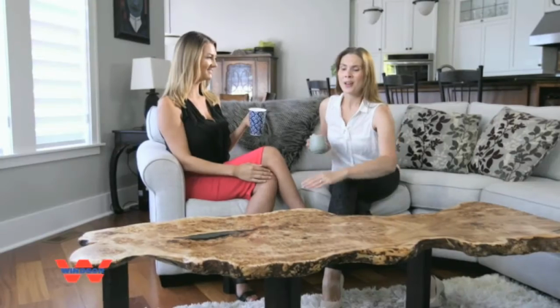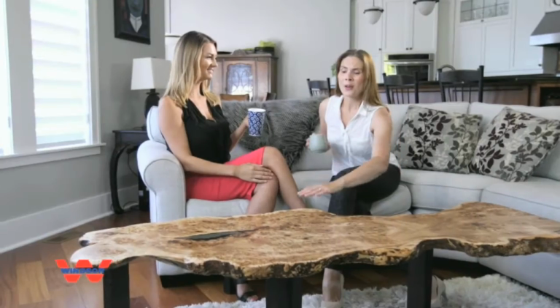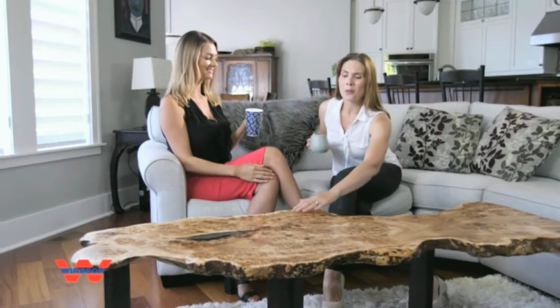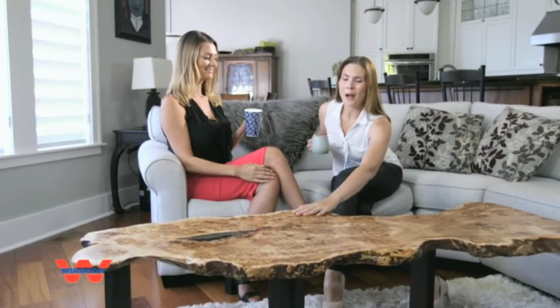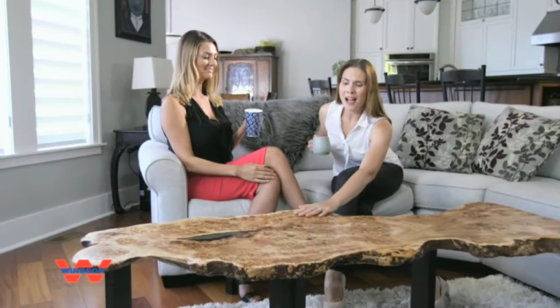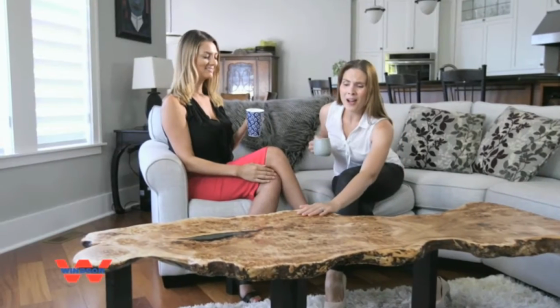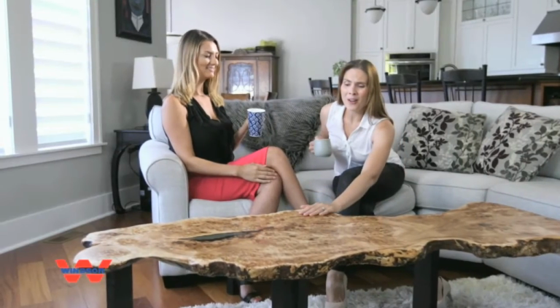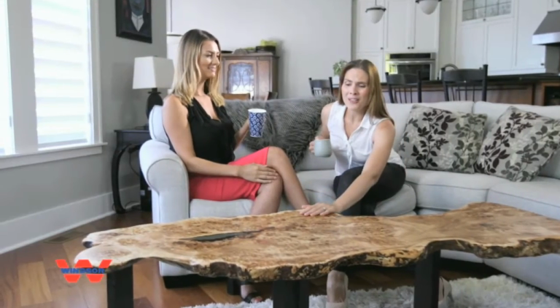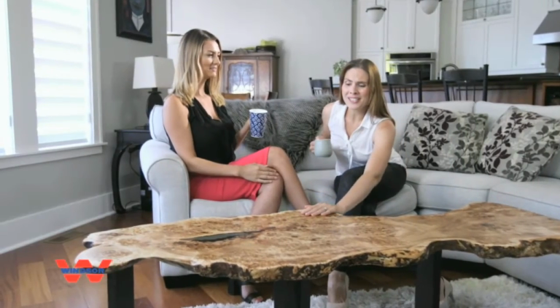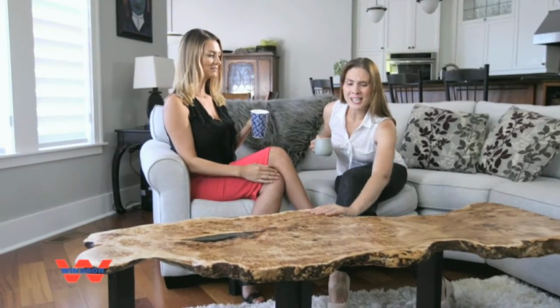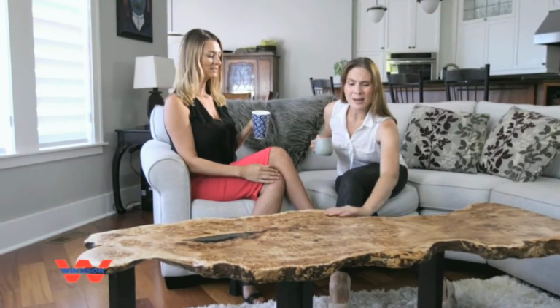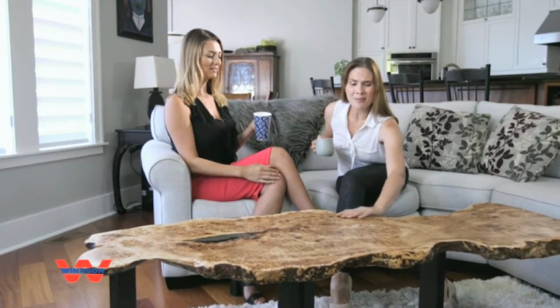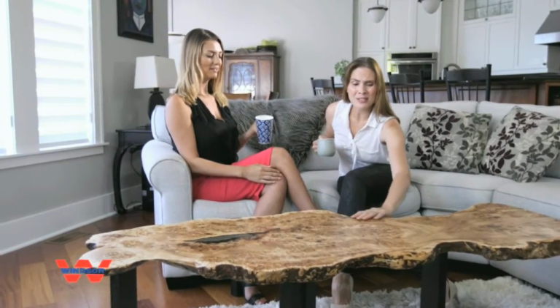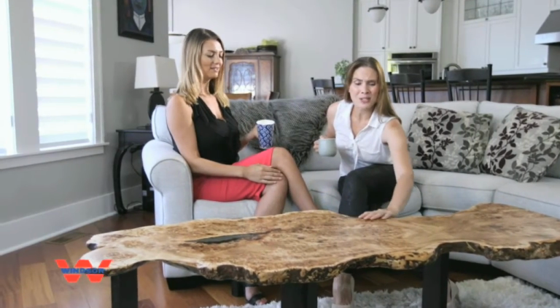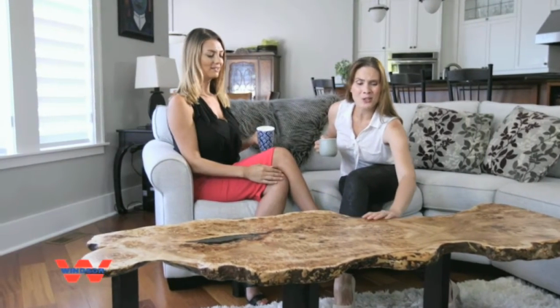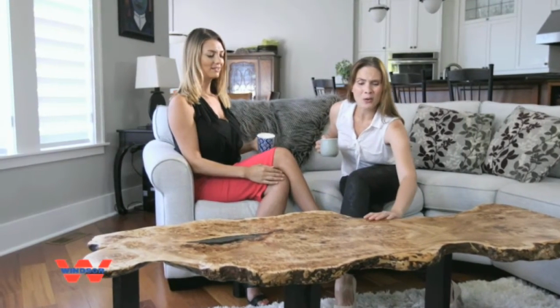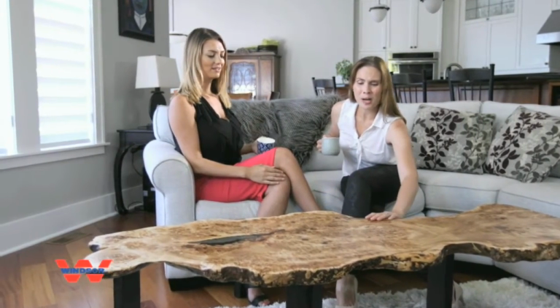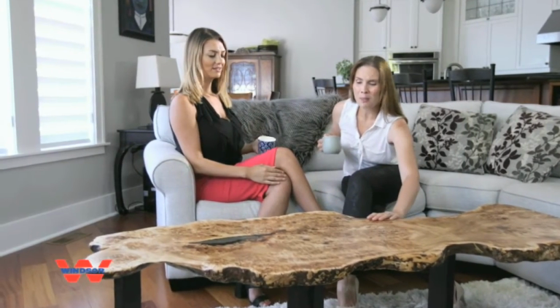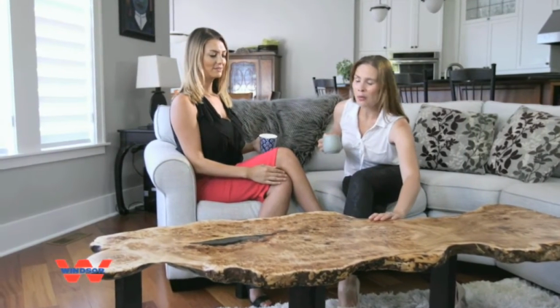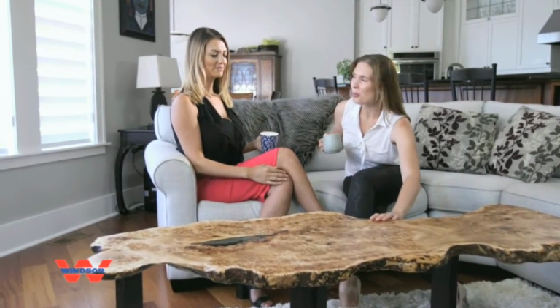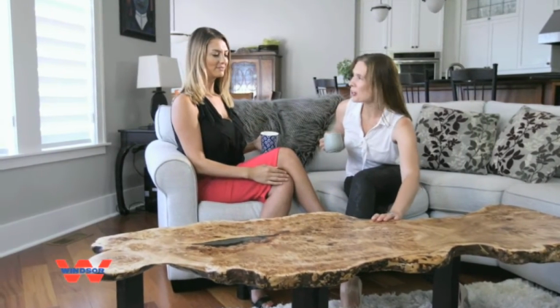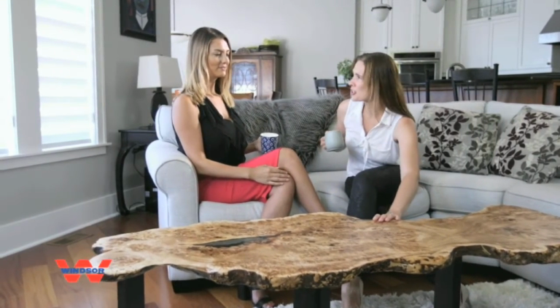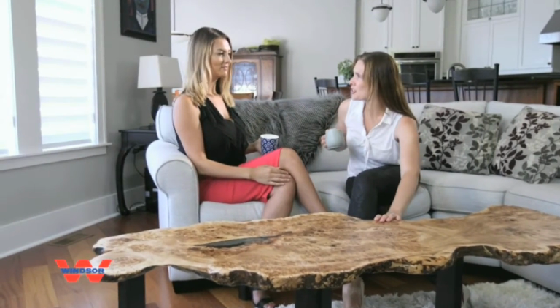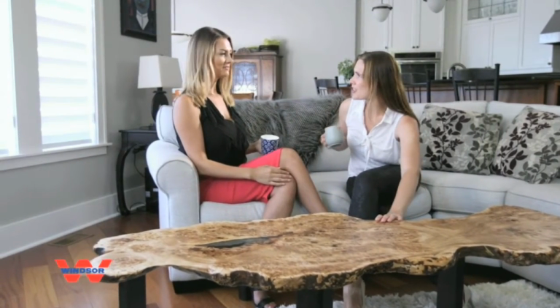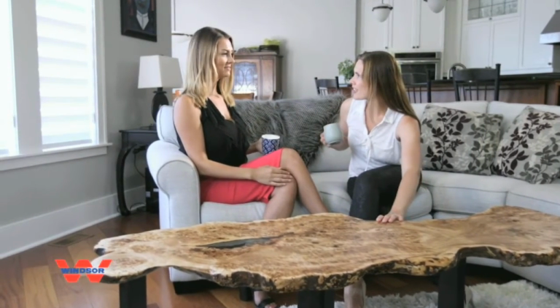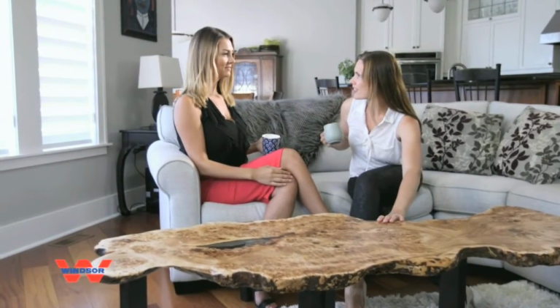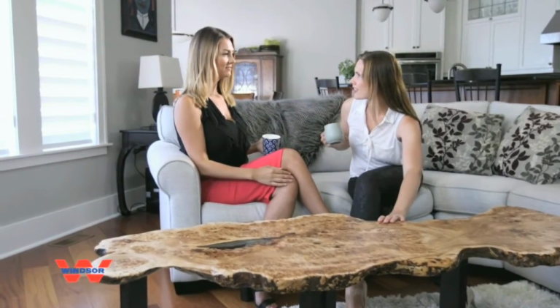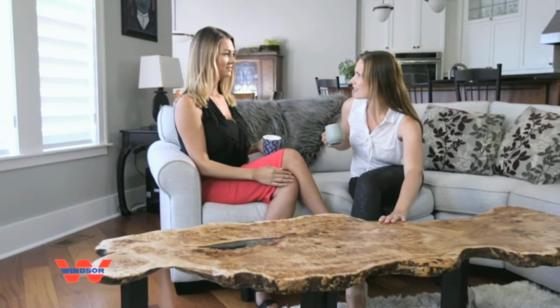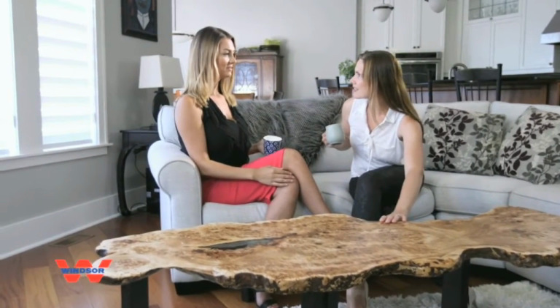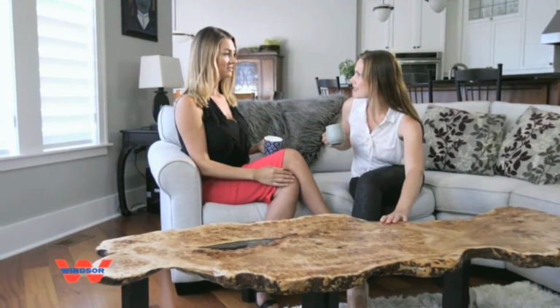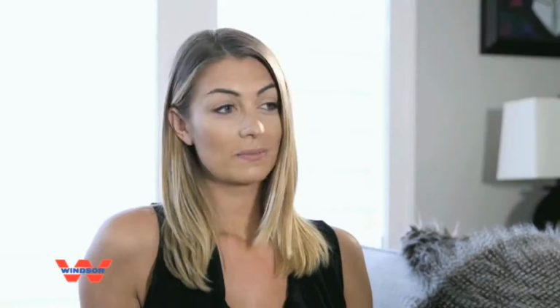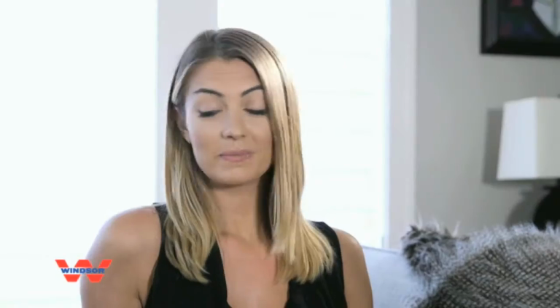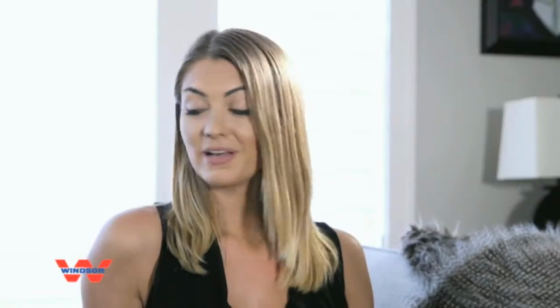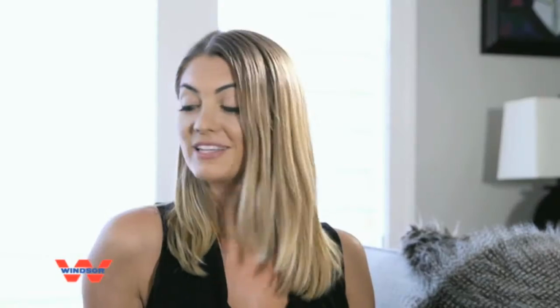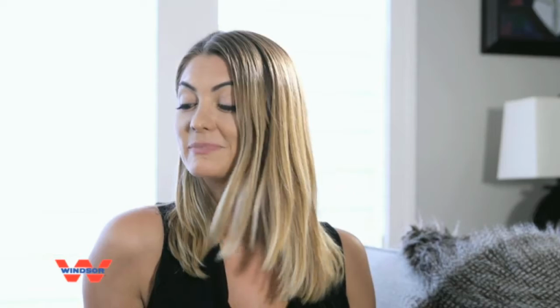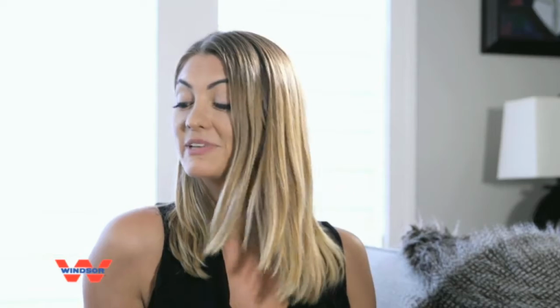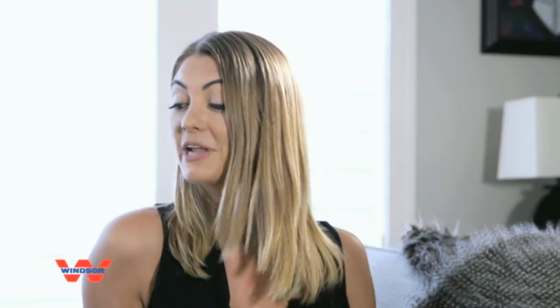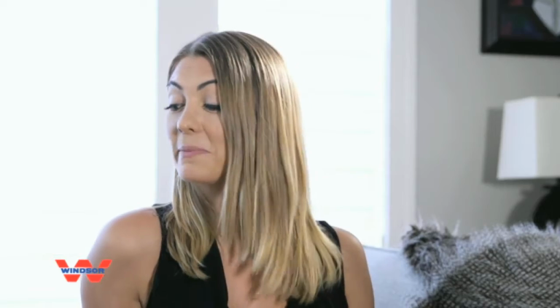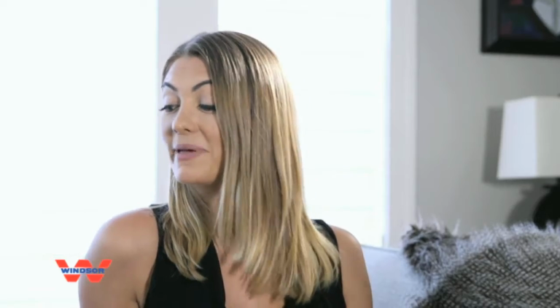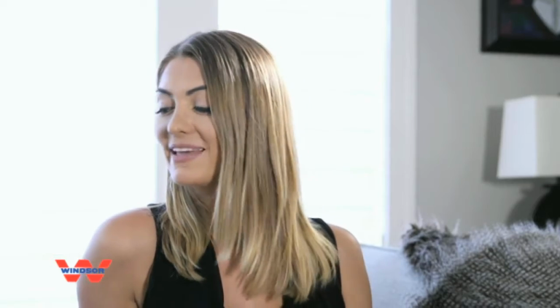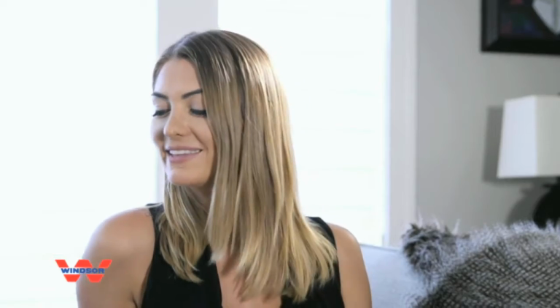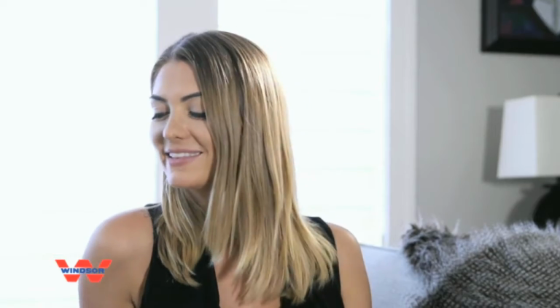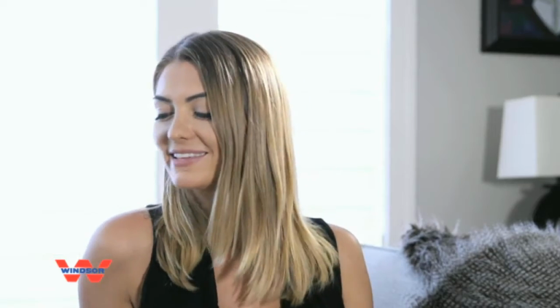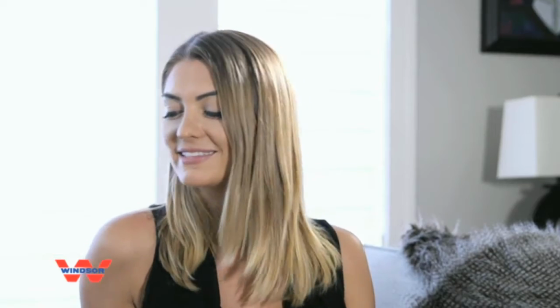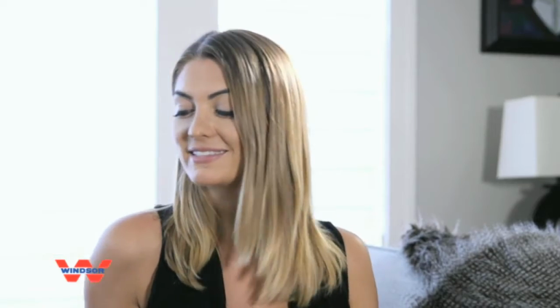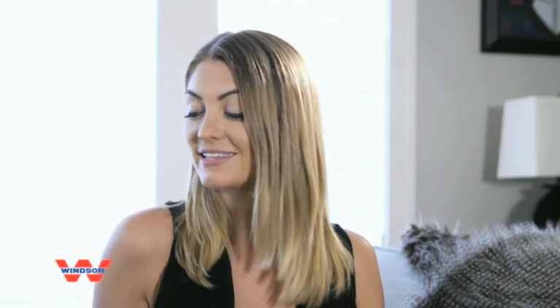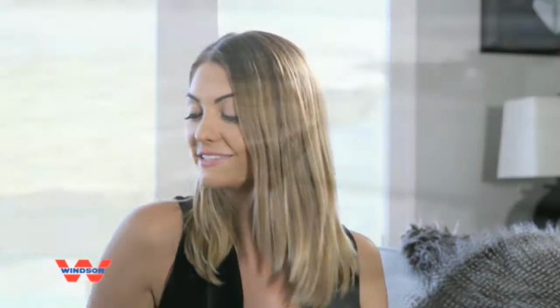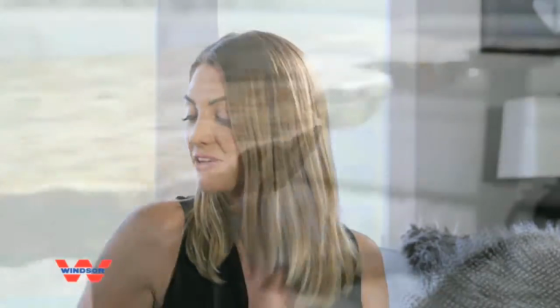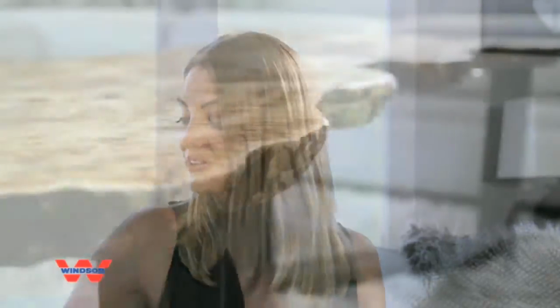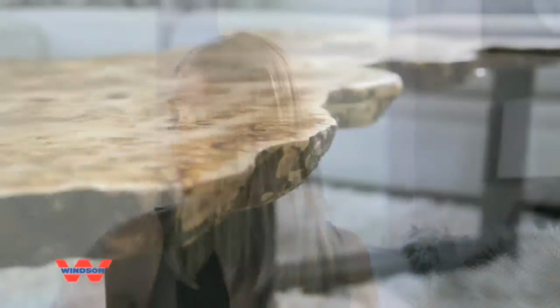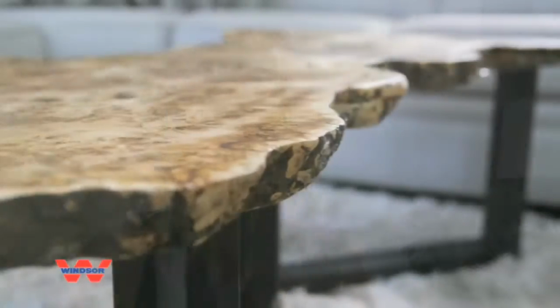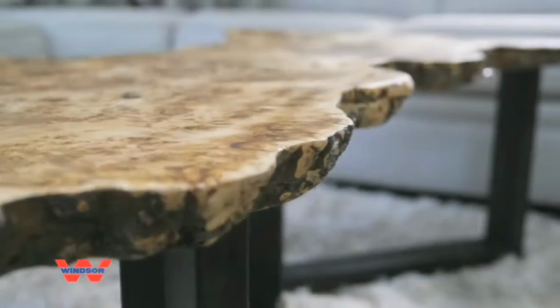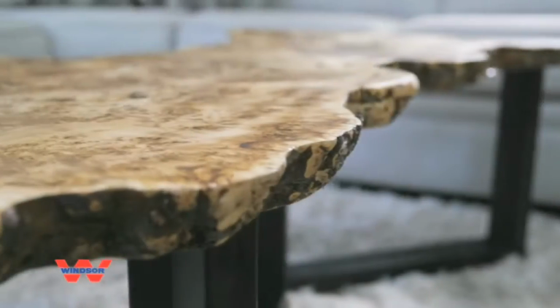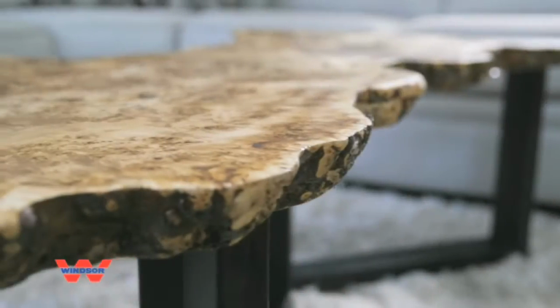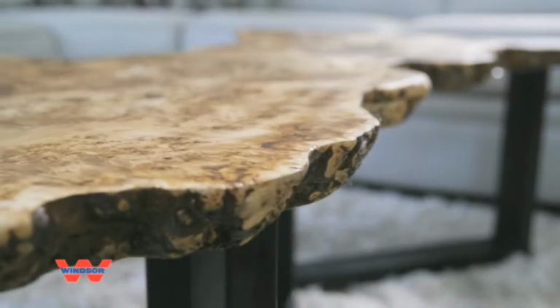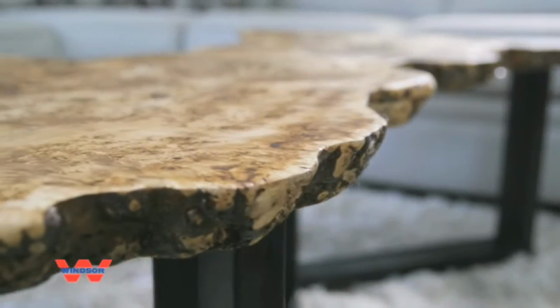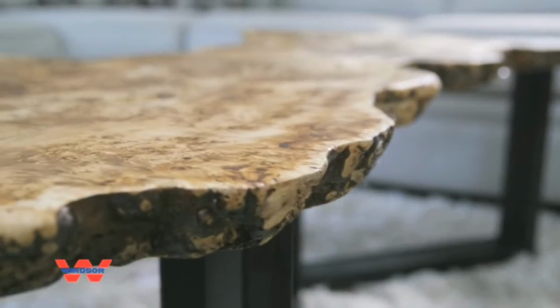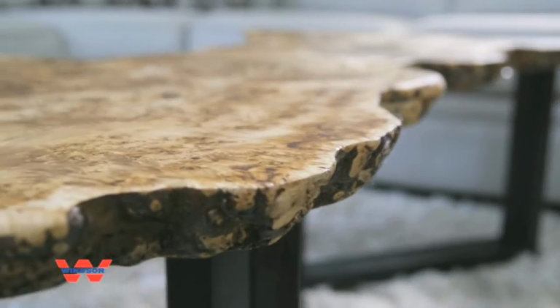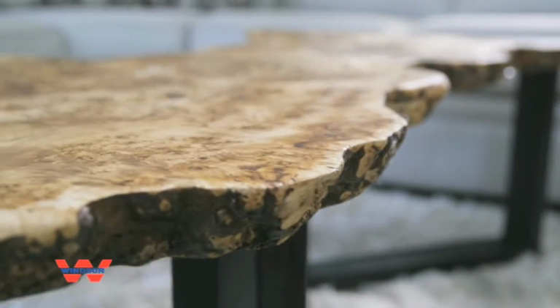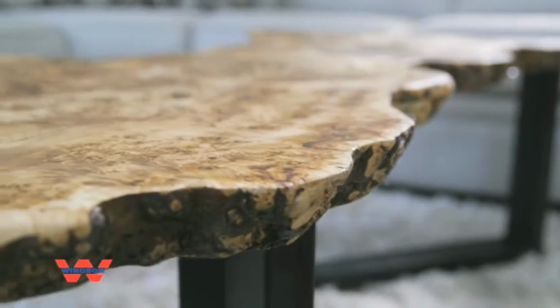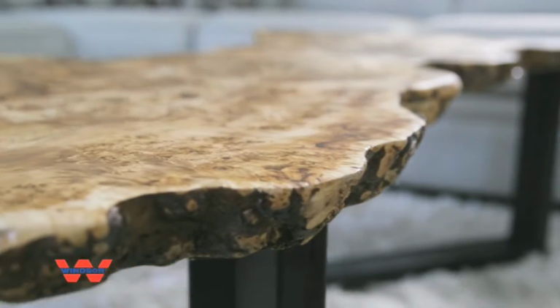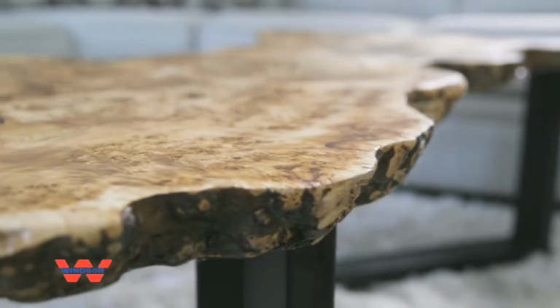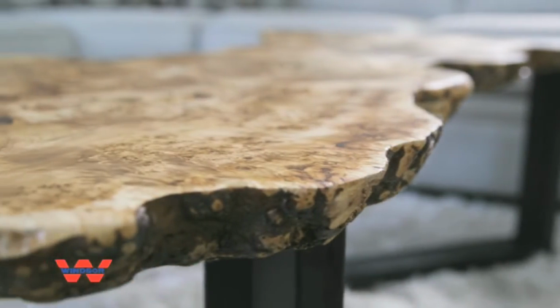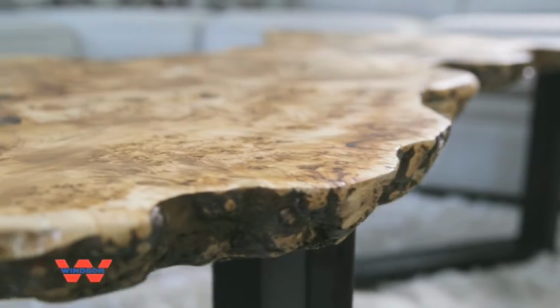Wow, this table is incredible. Where did you get this? My husband and I made this. Exotic wood from Windsor Plywood.